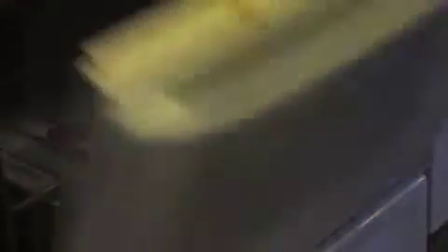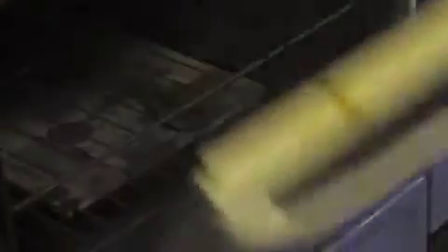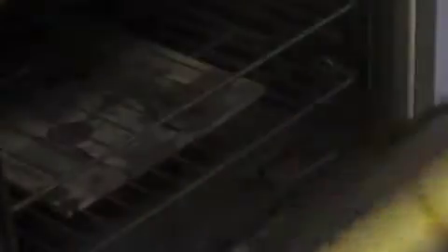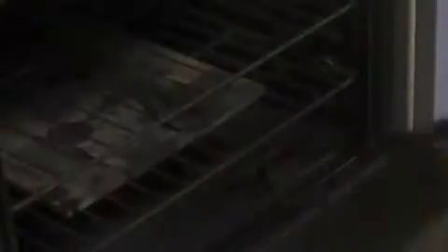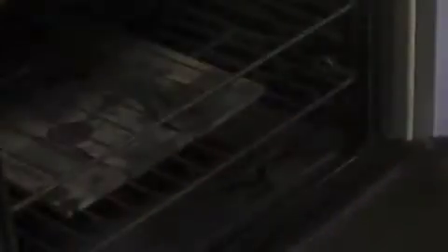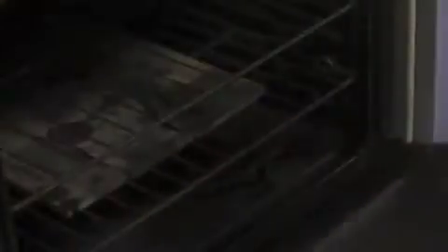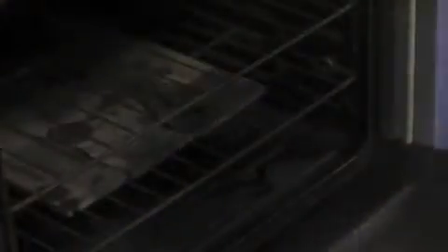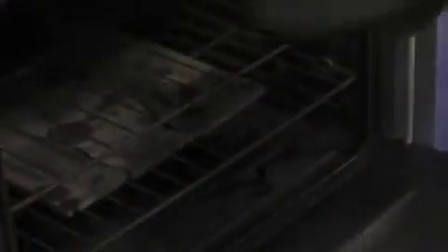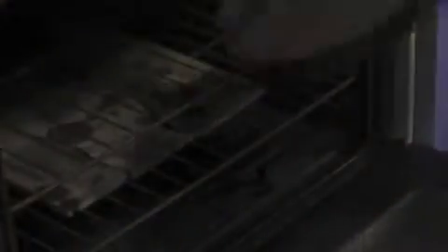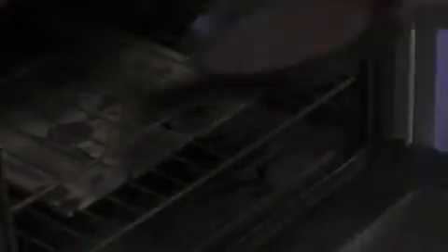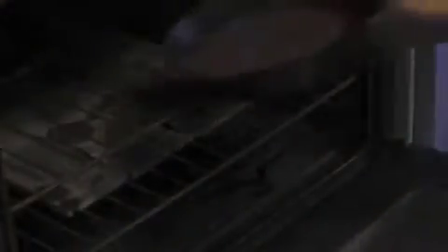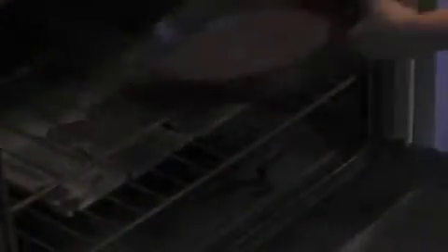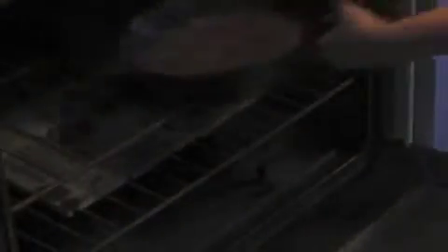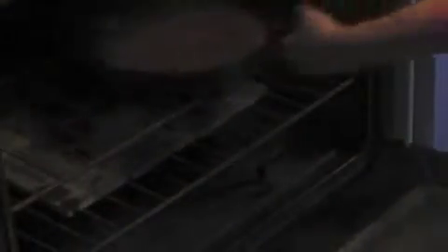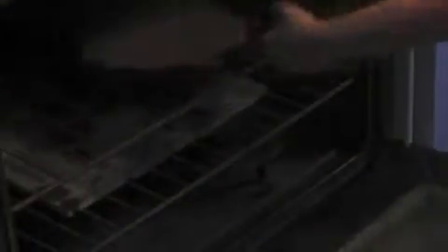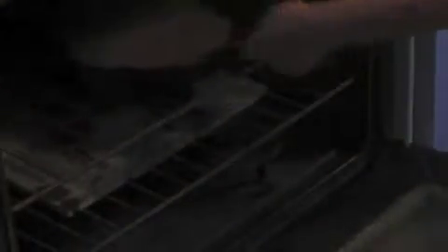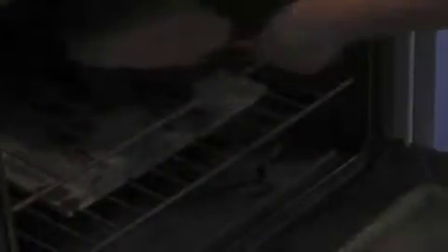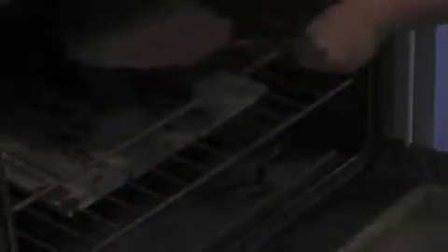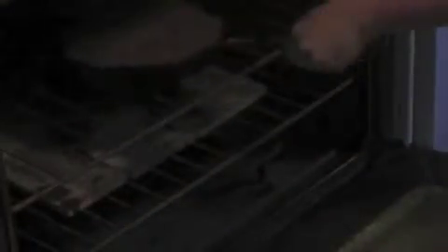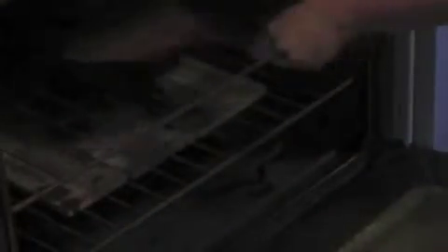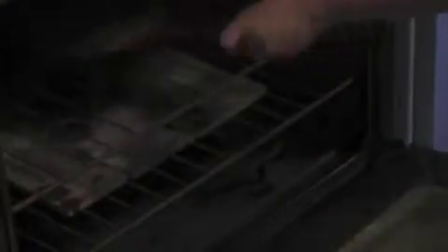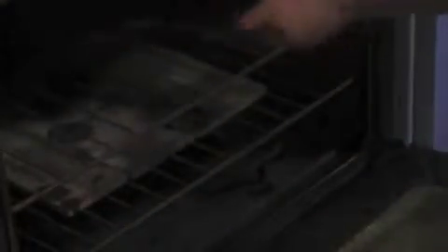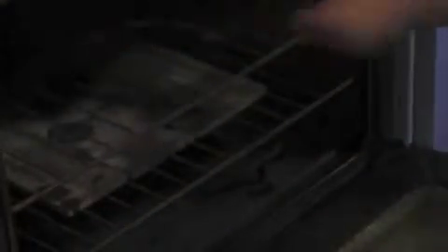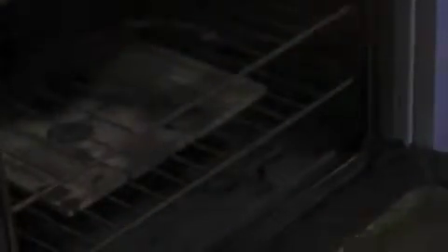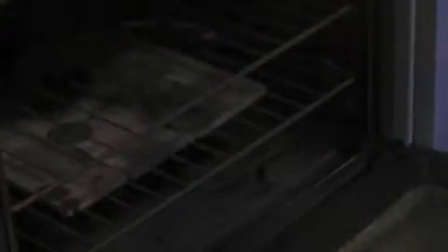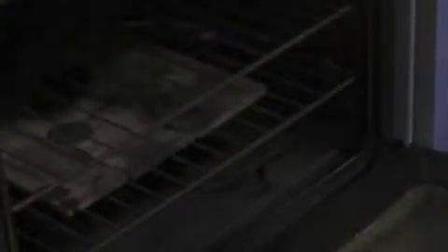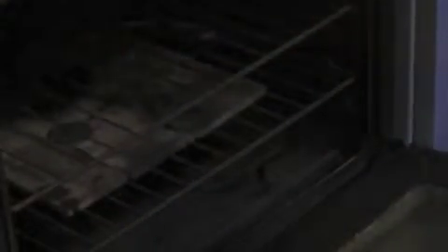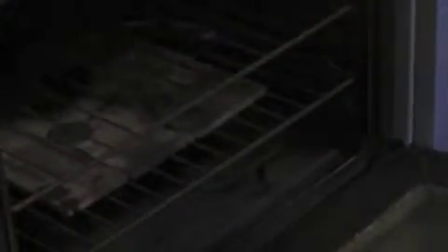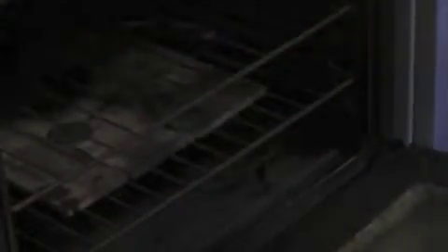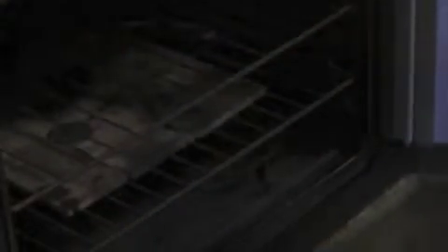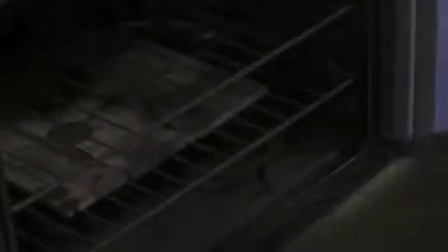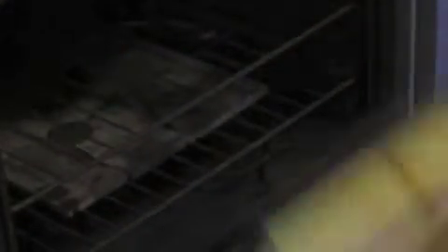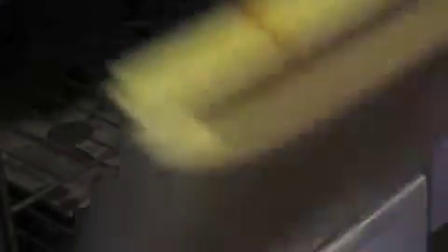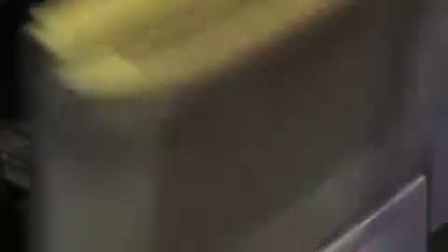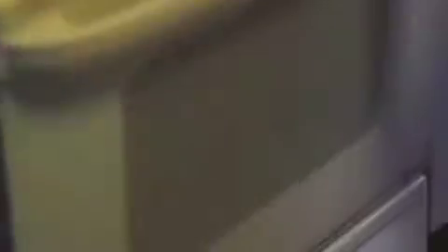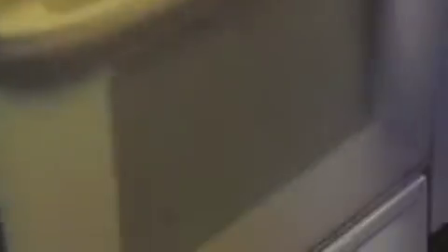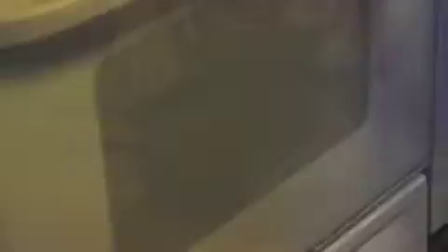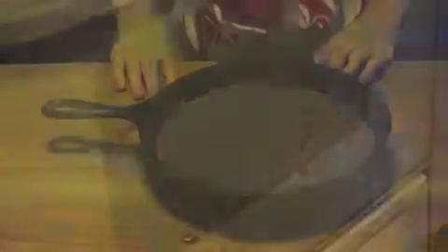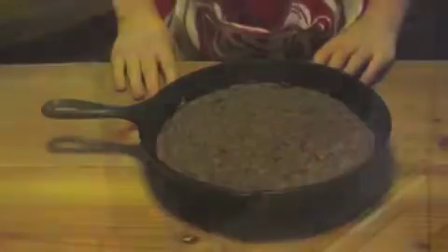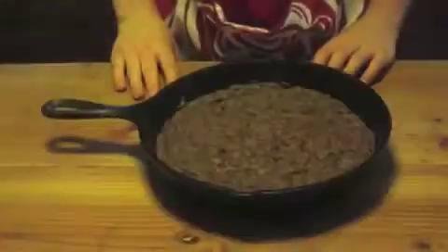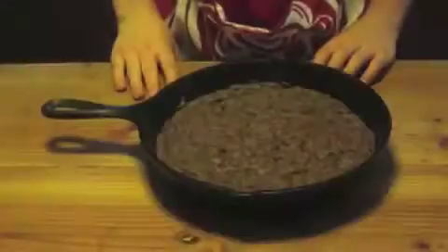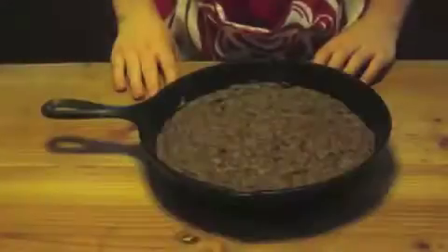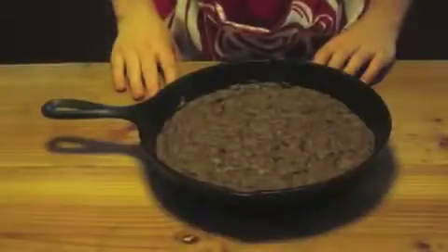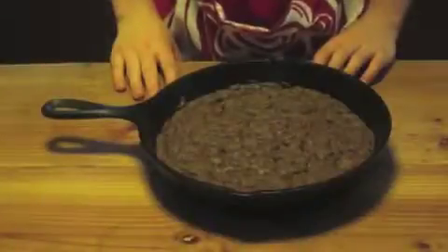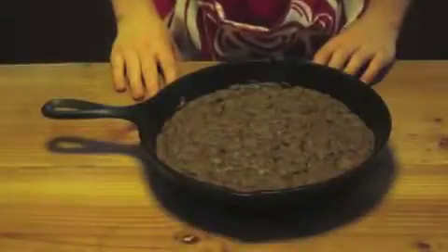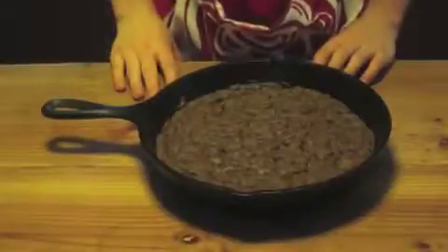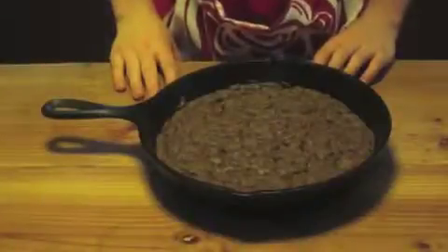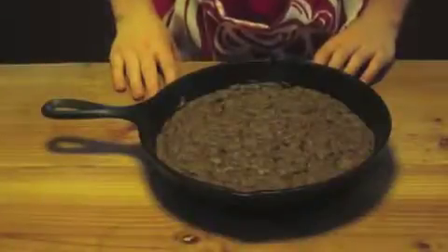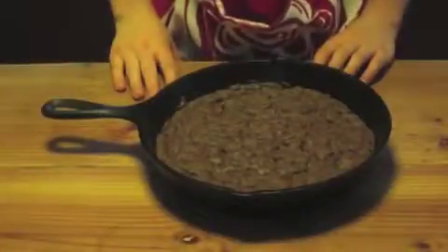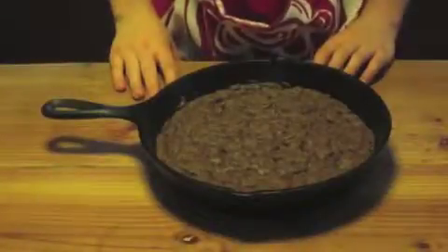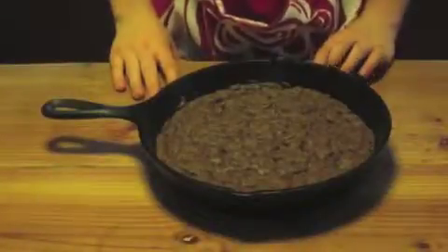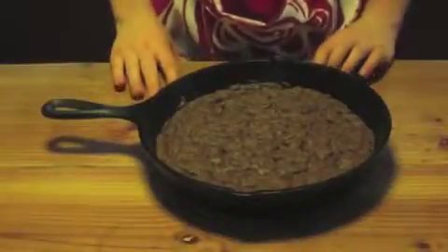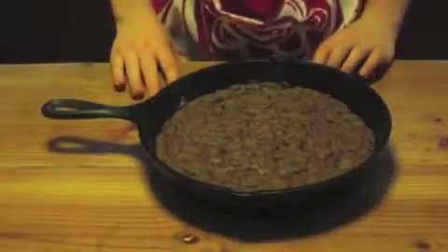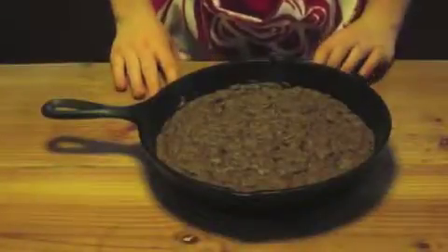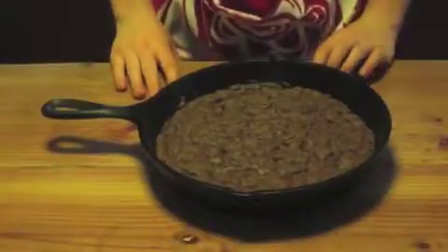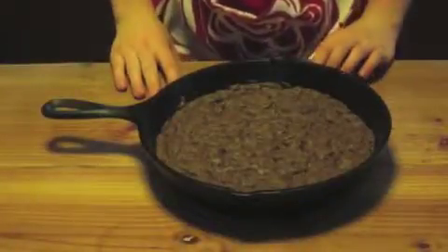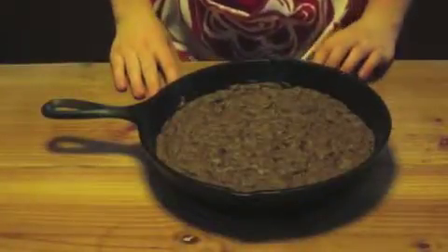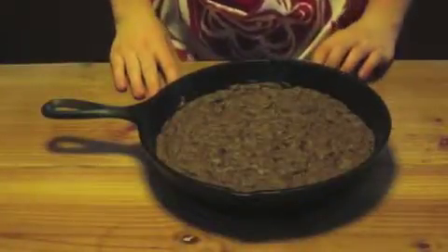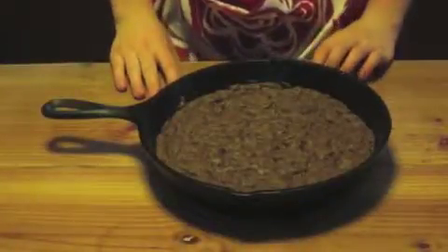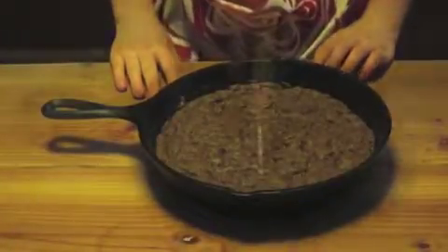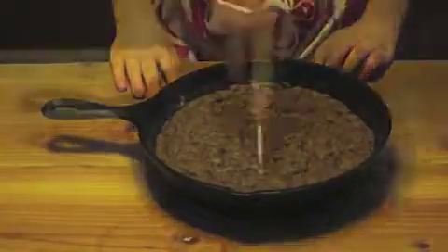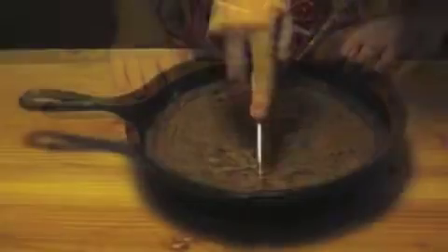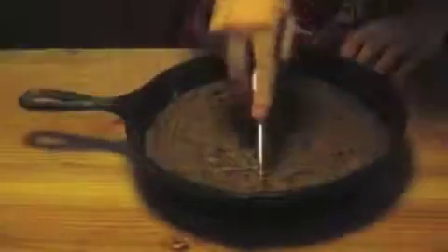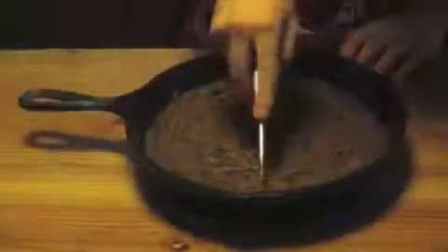Put it into a 350 degree oven for 20 minutes. When you take it out, let it cool before slicing.